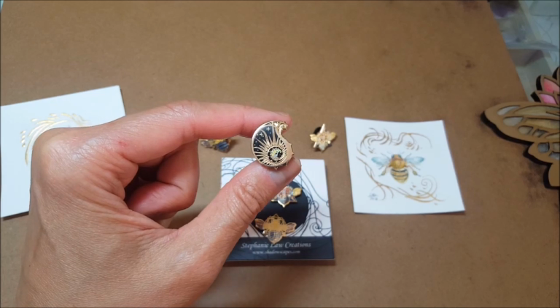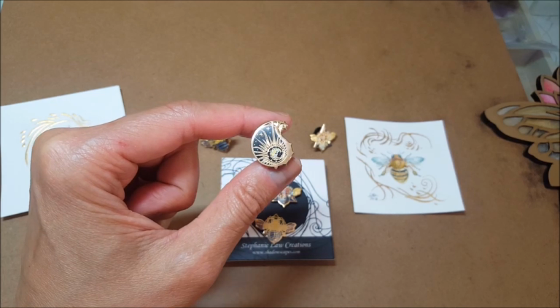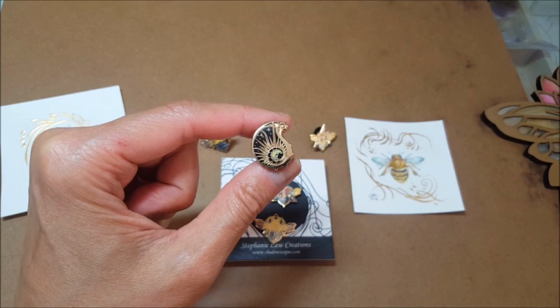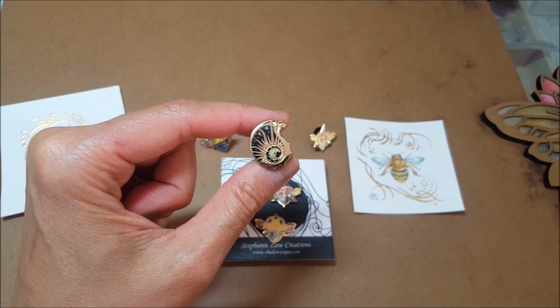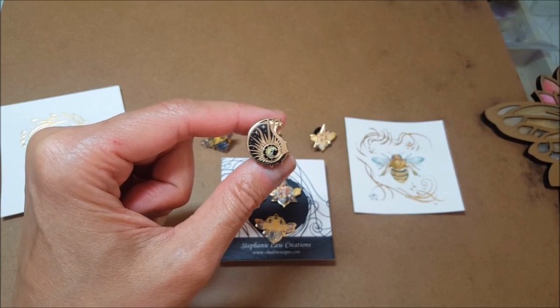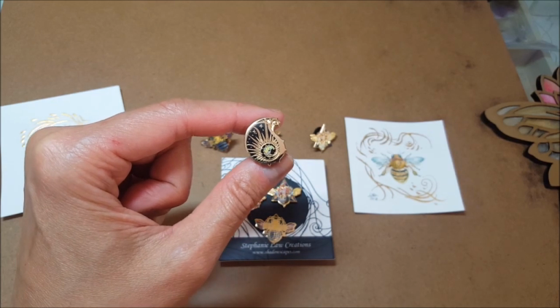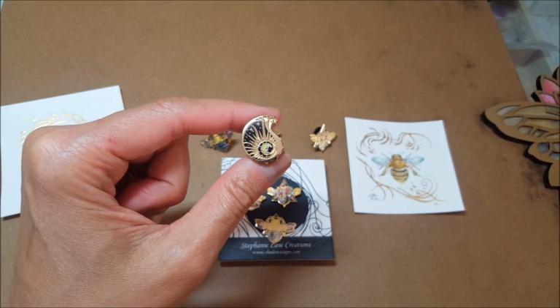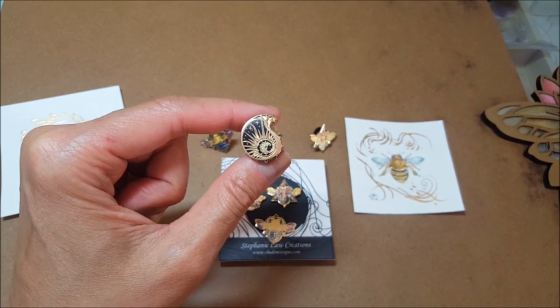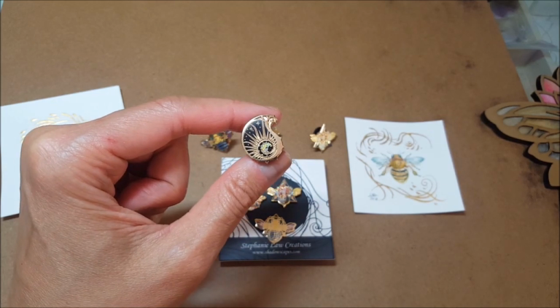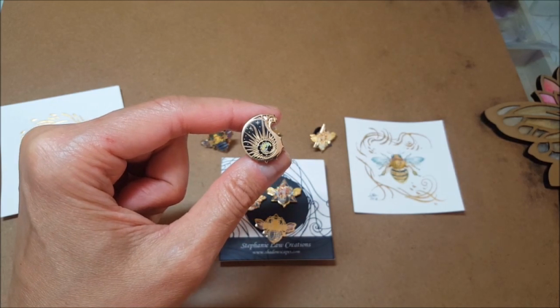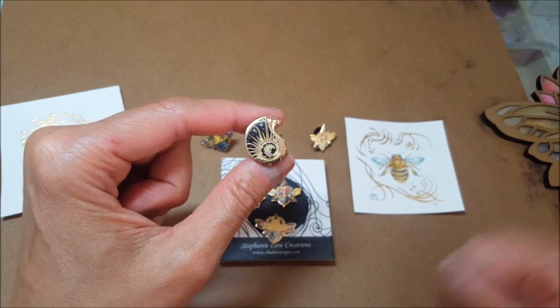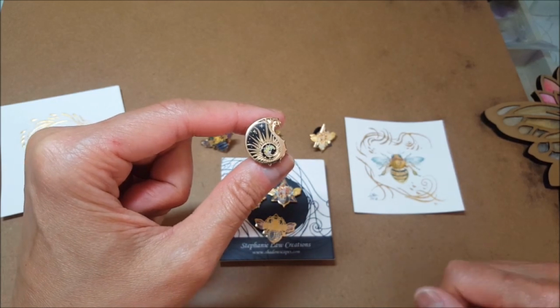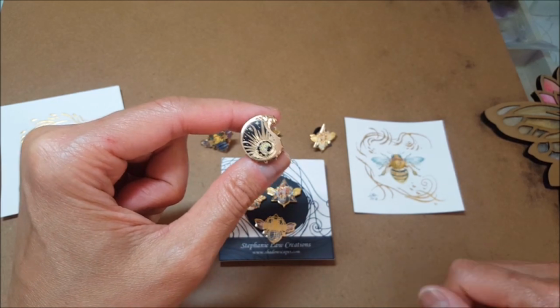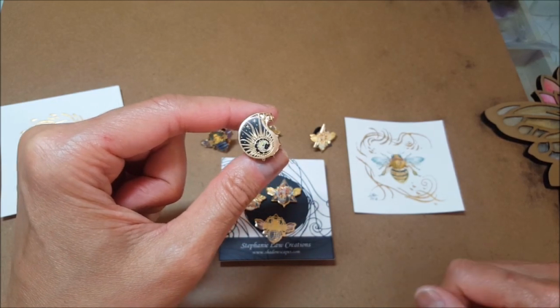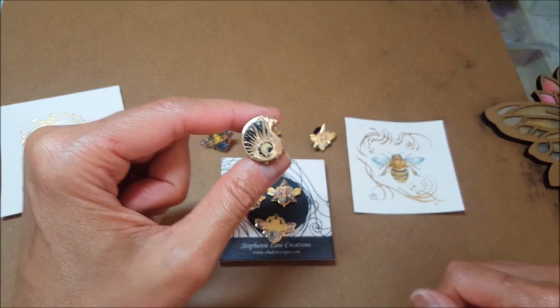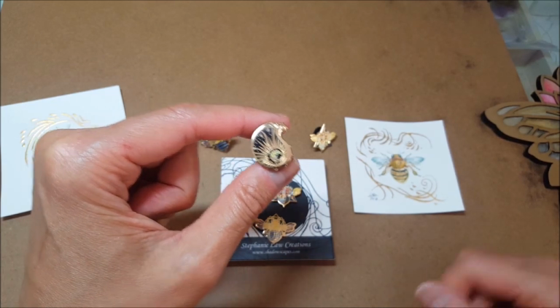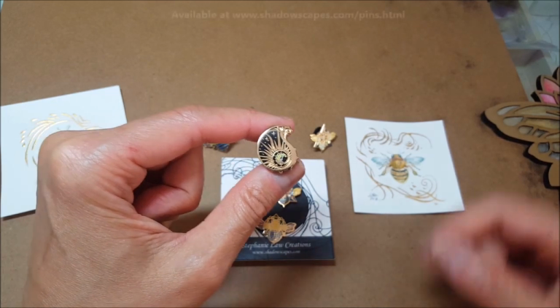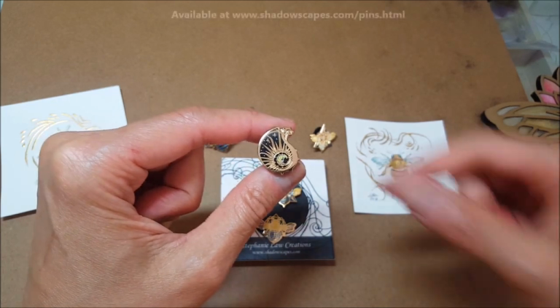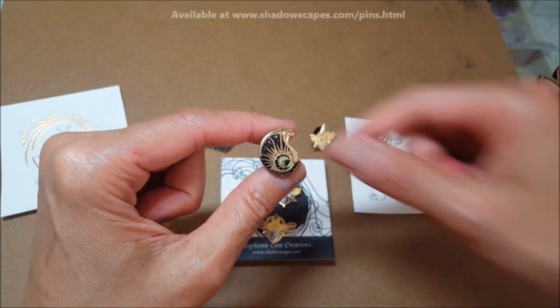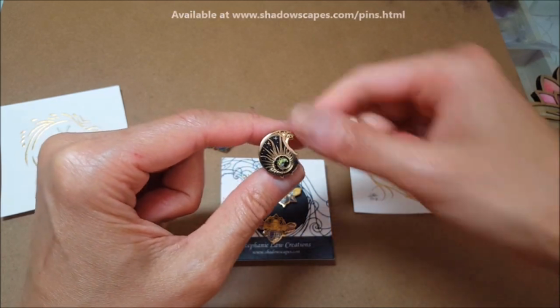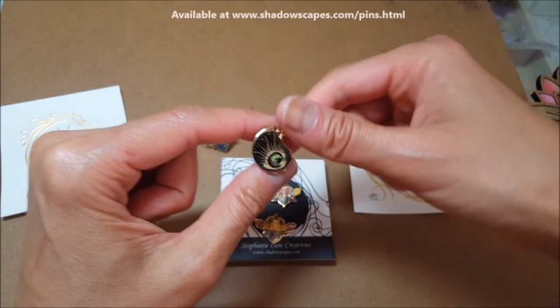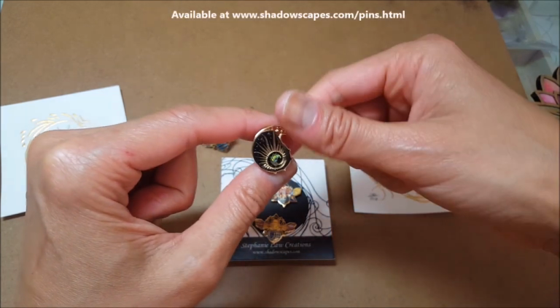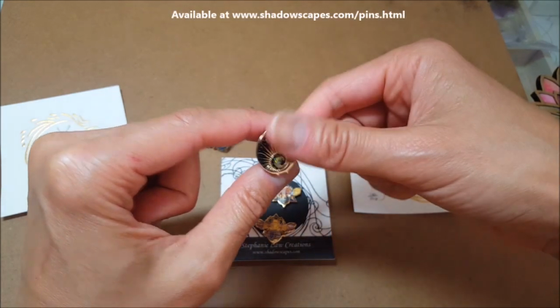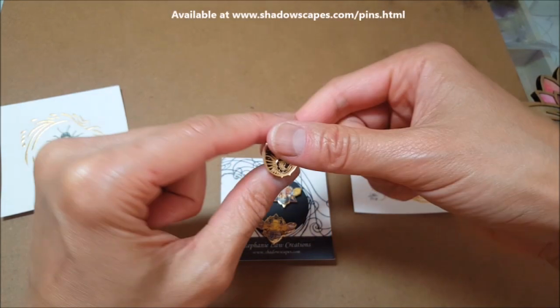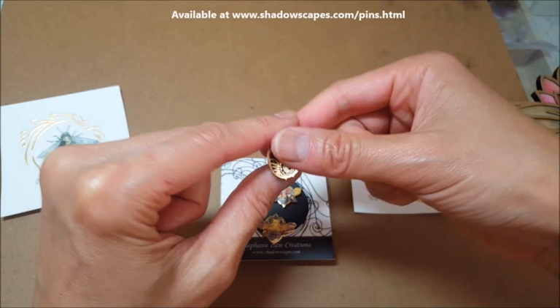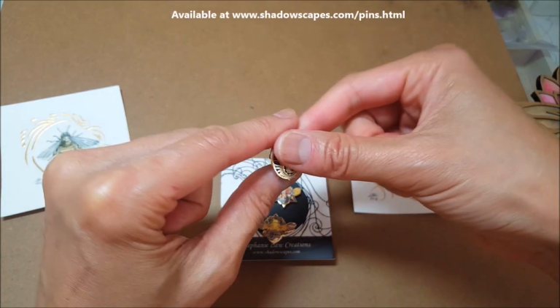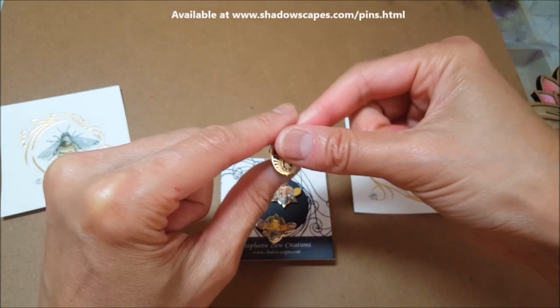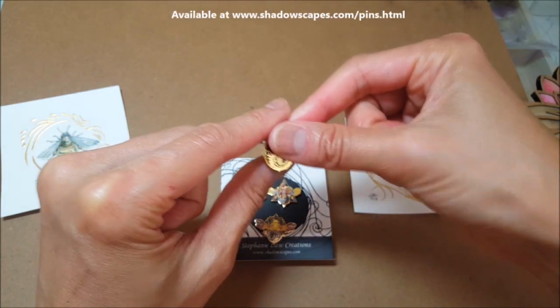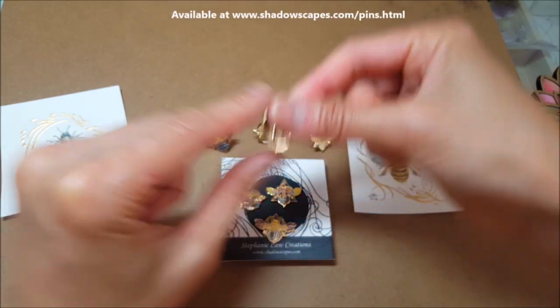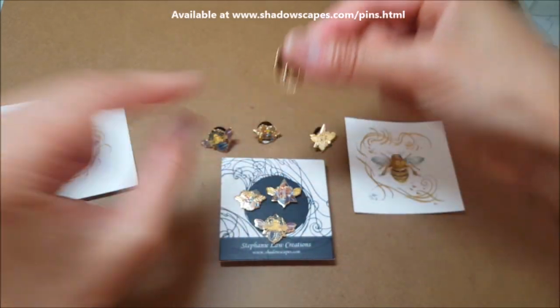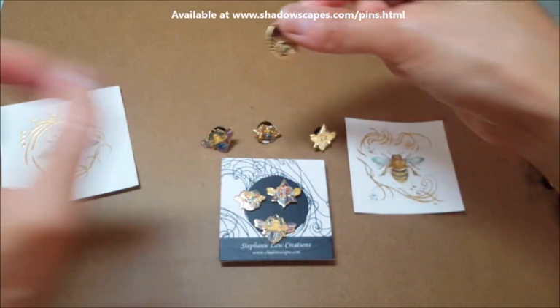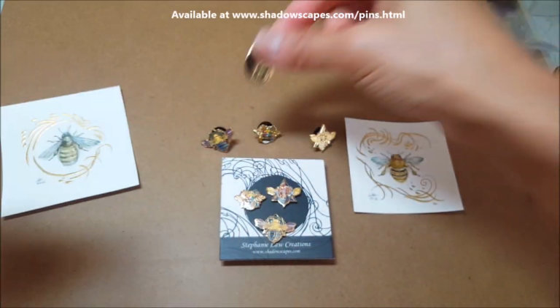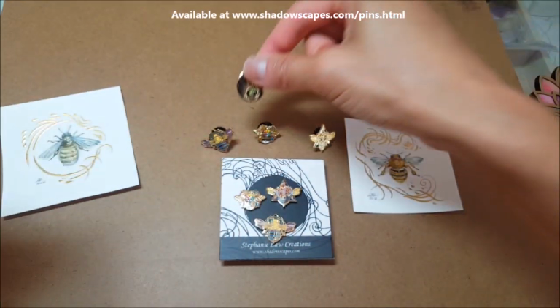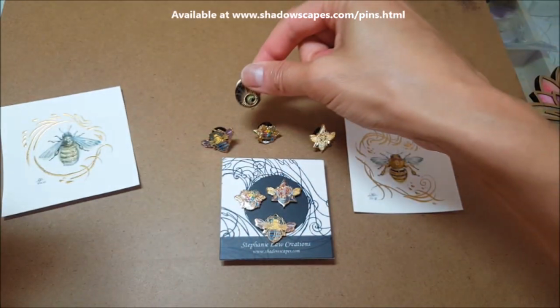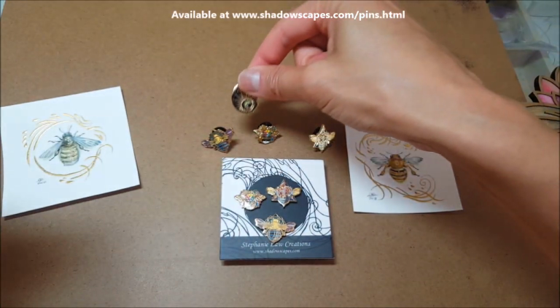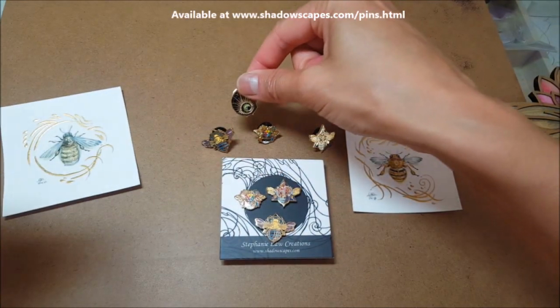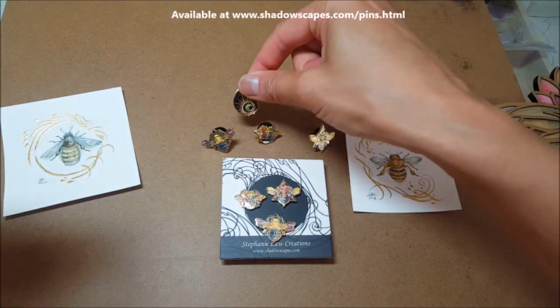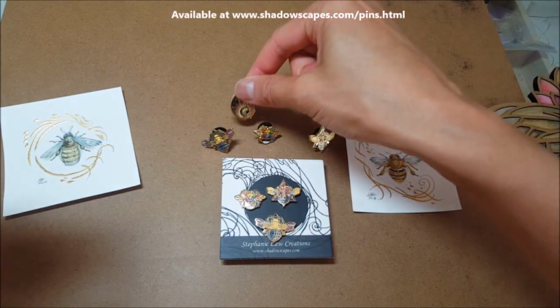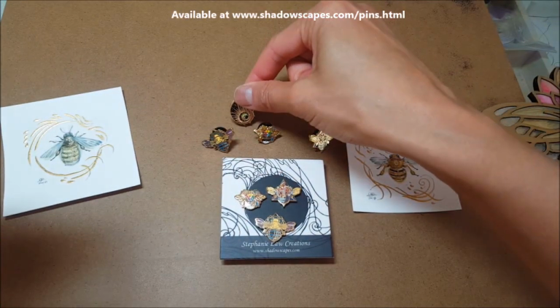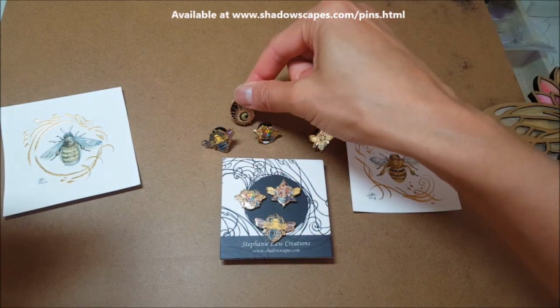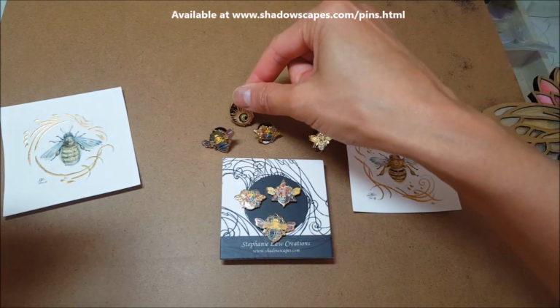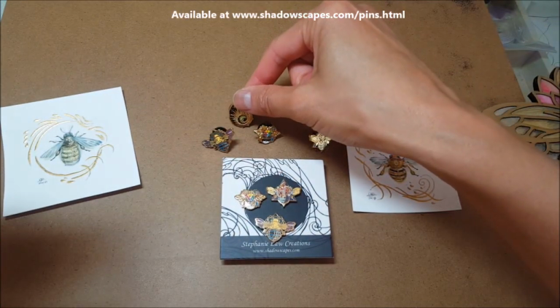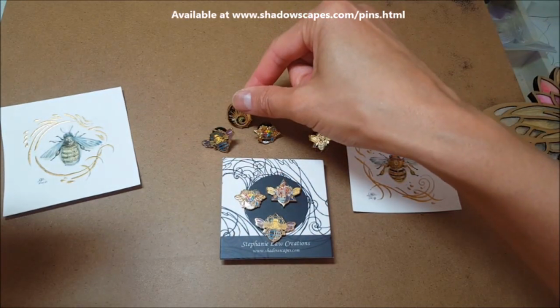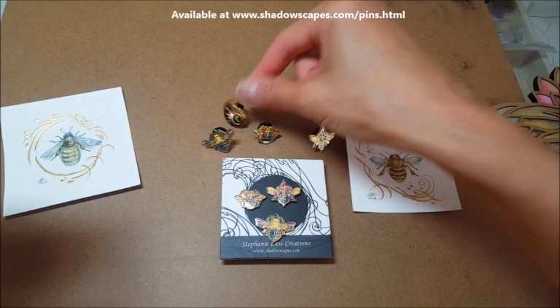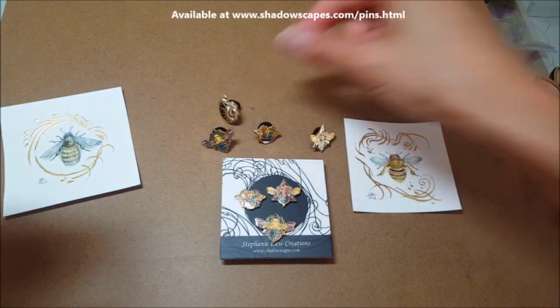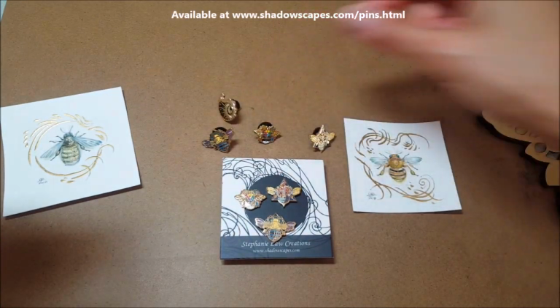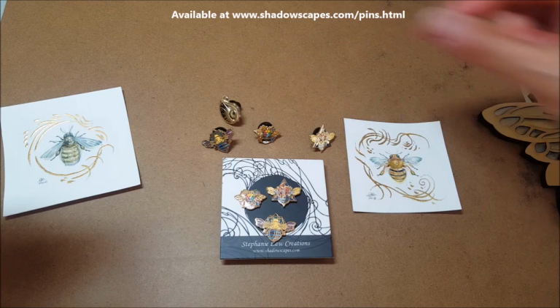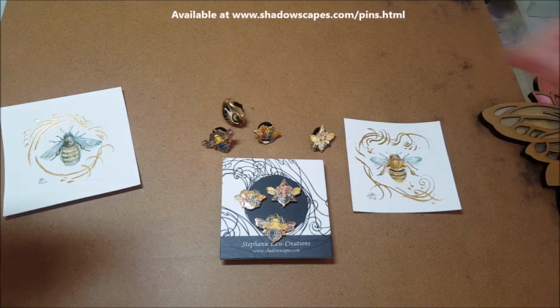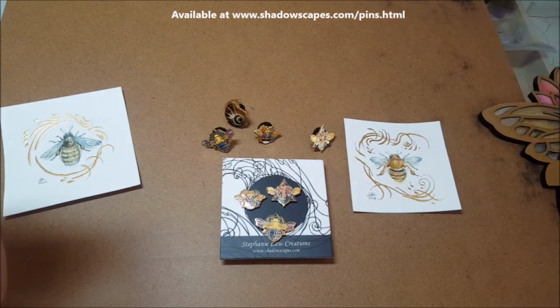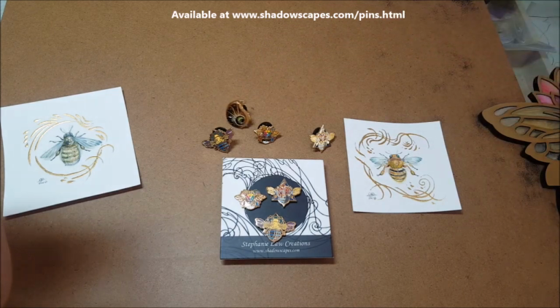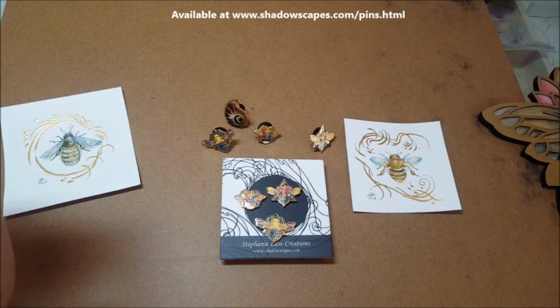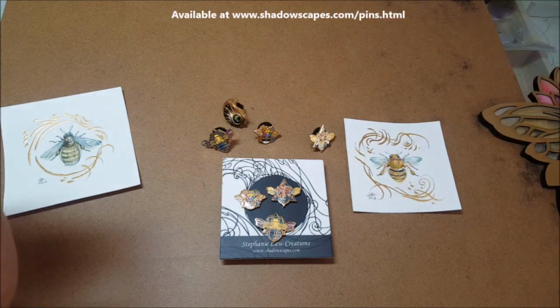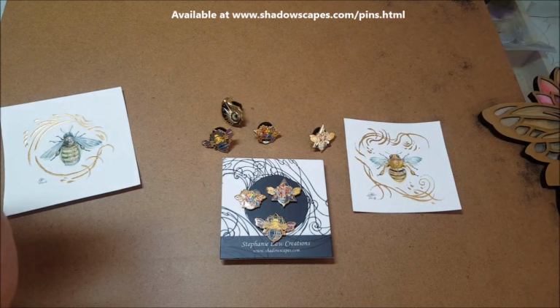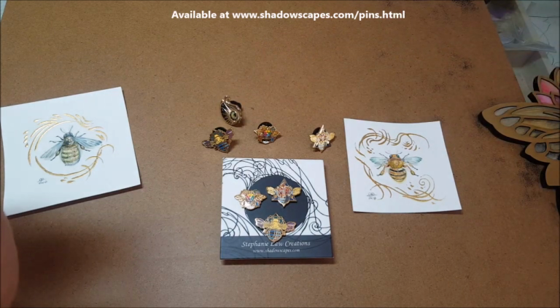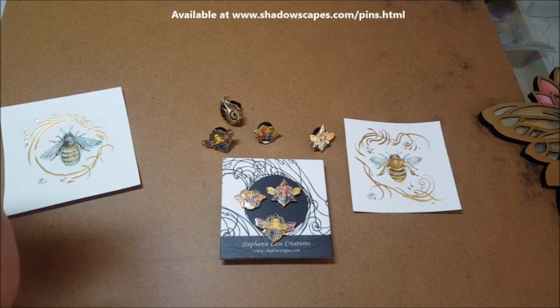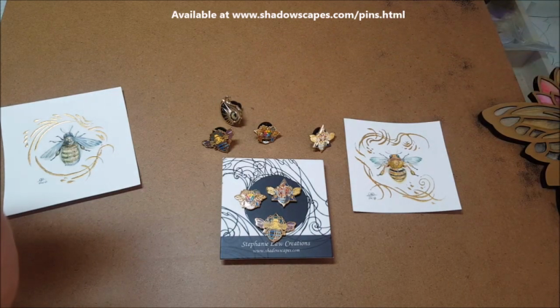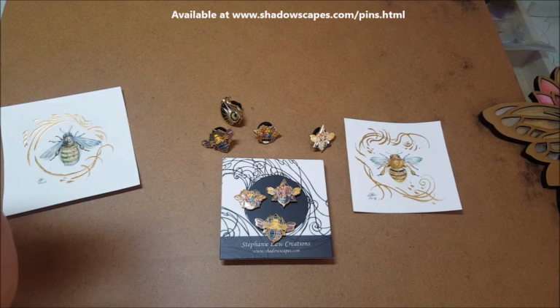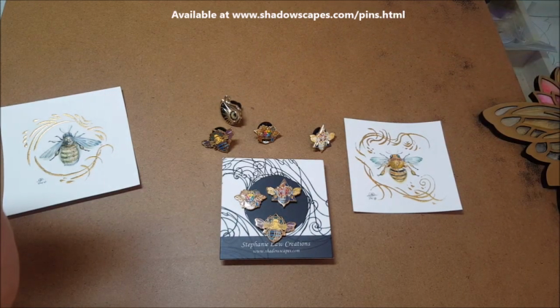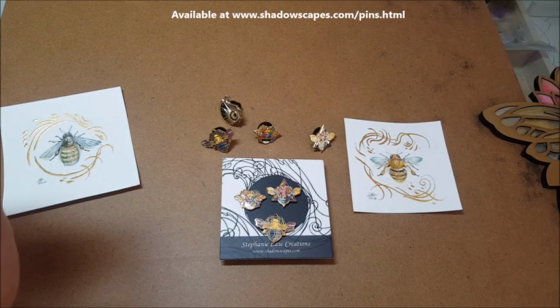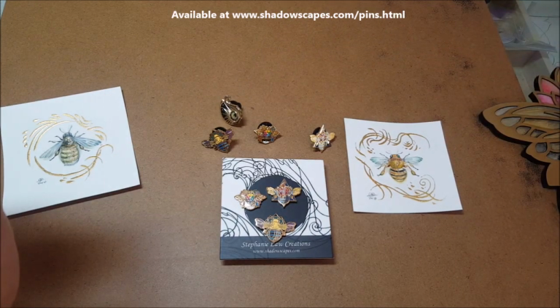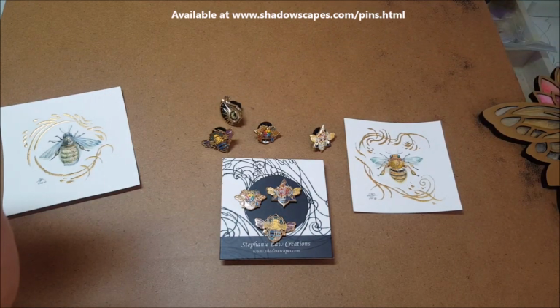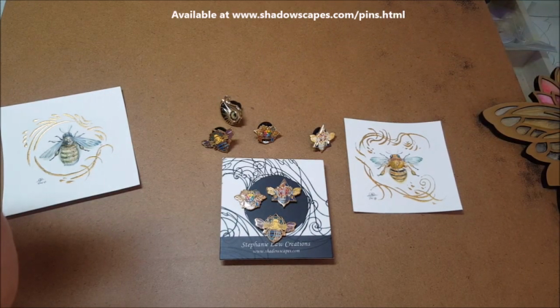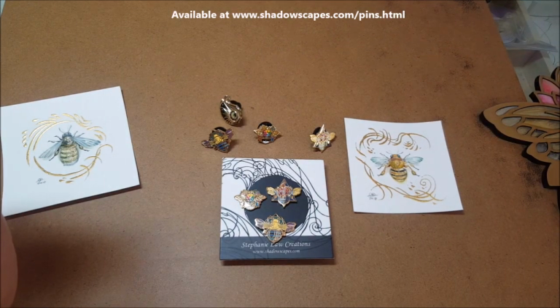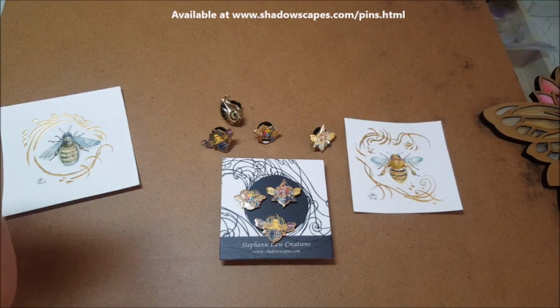Anyway, you can find those all at shadowscapes.com along with many other of my enamel pins.